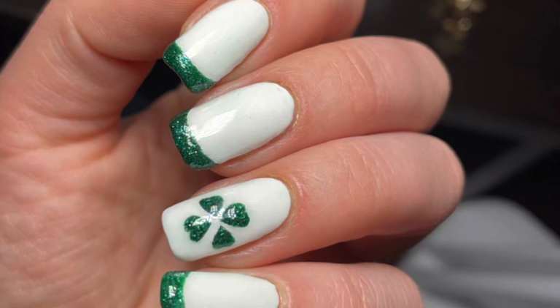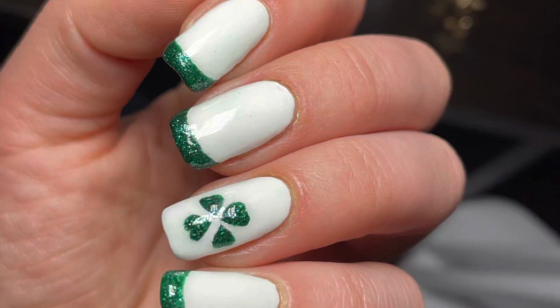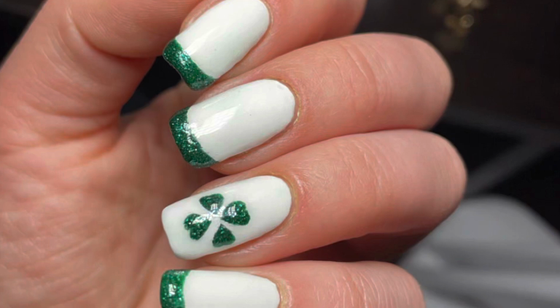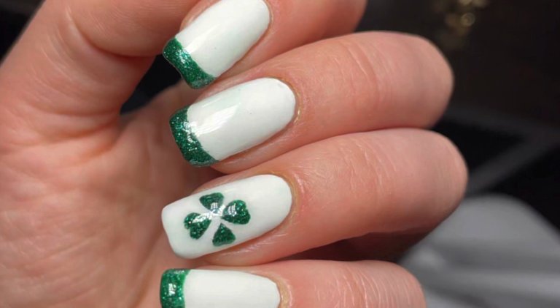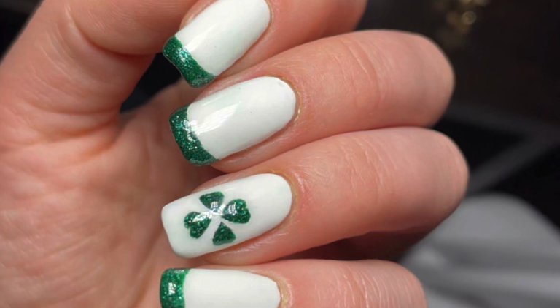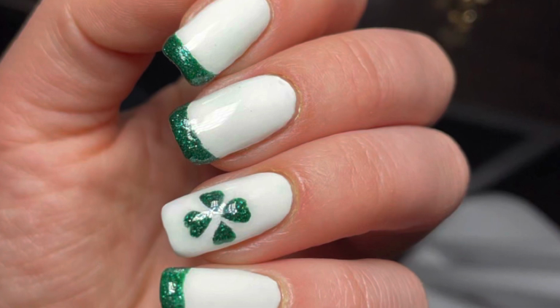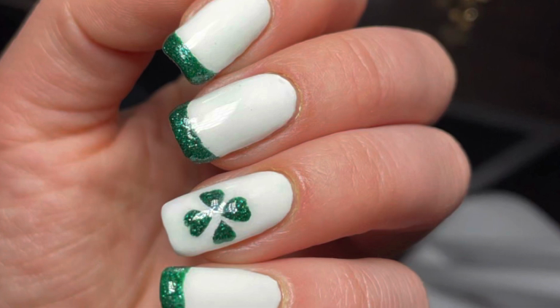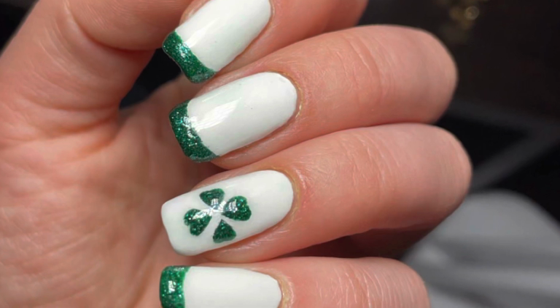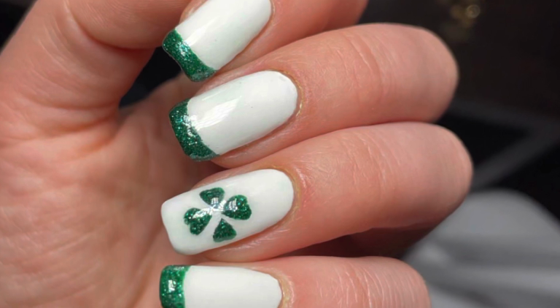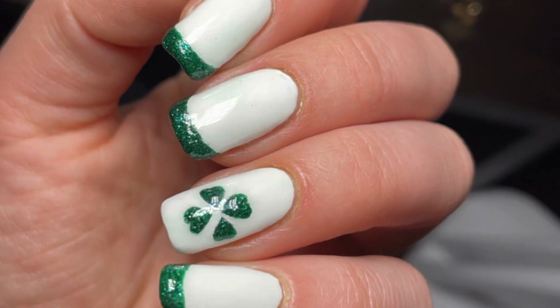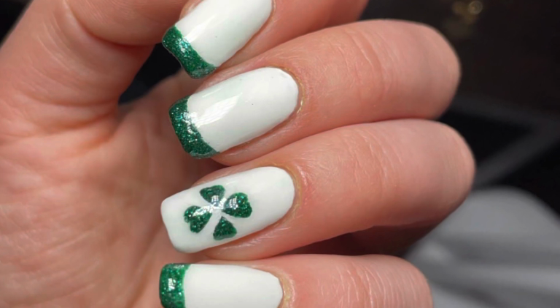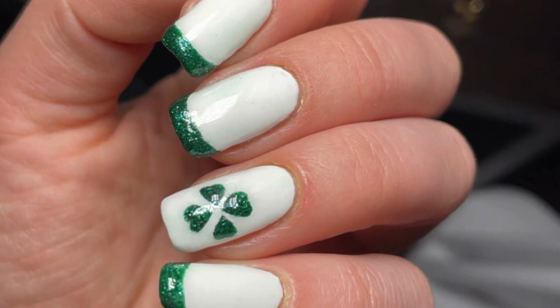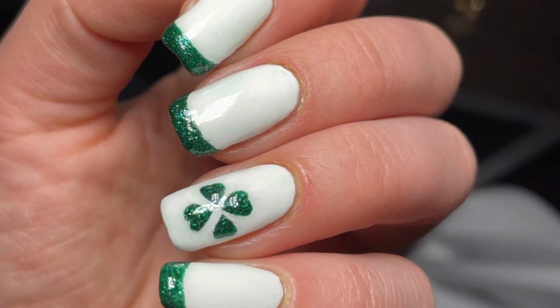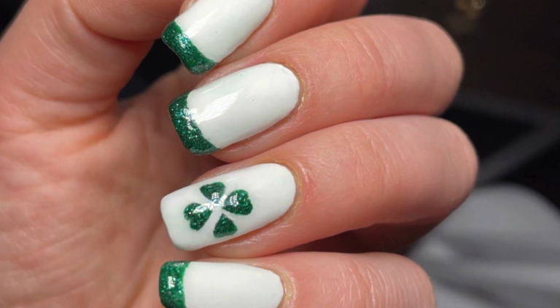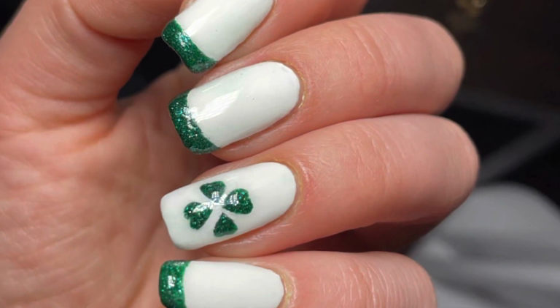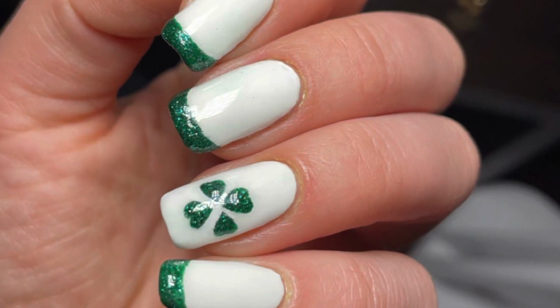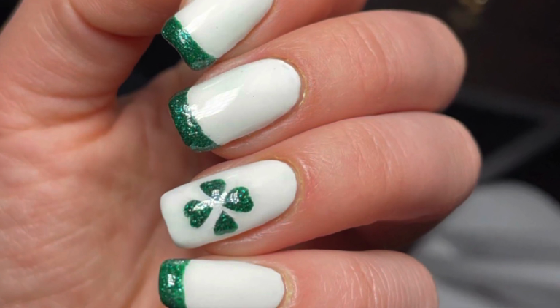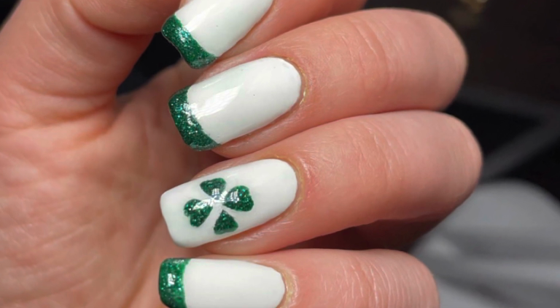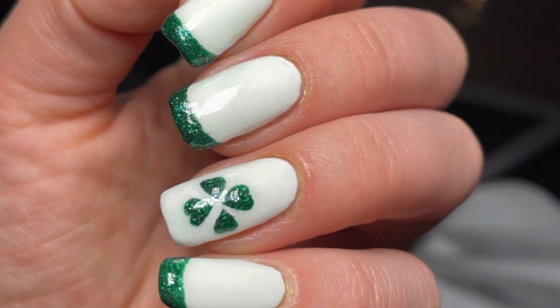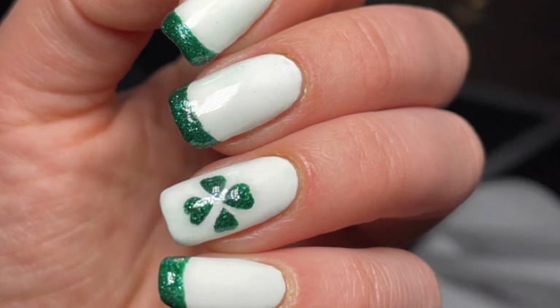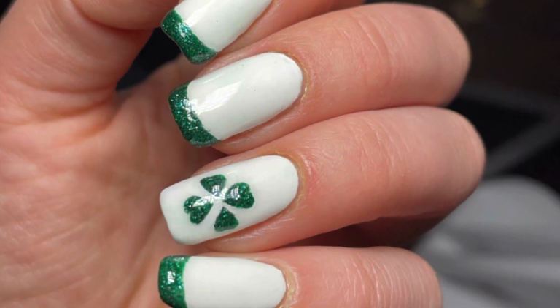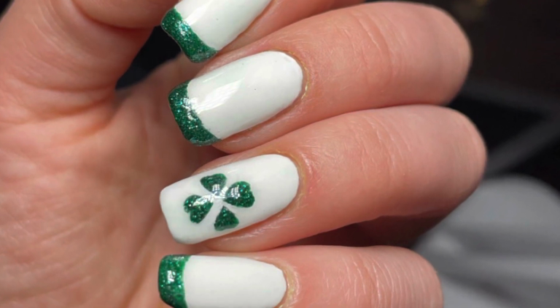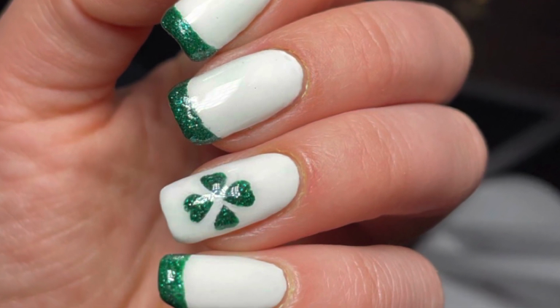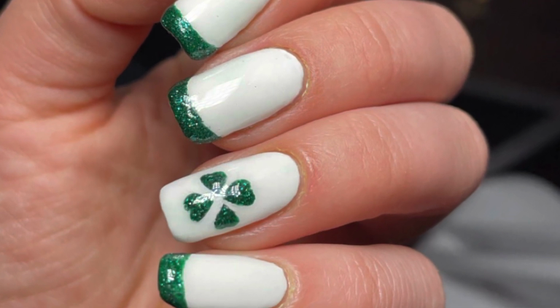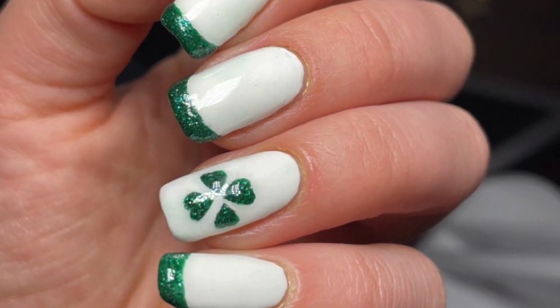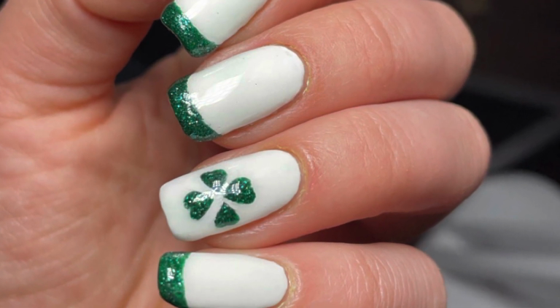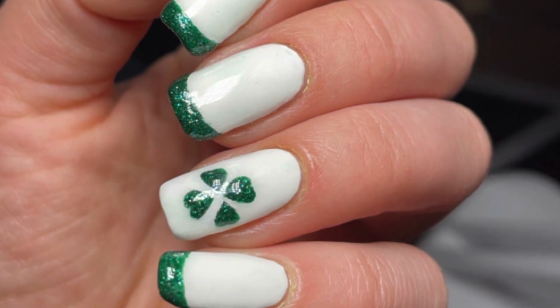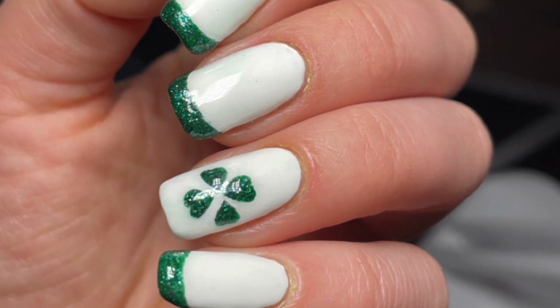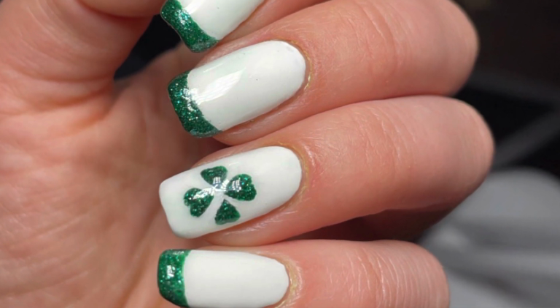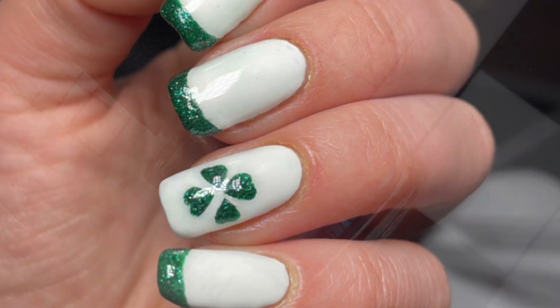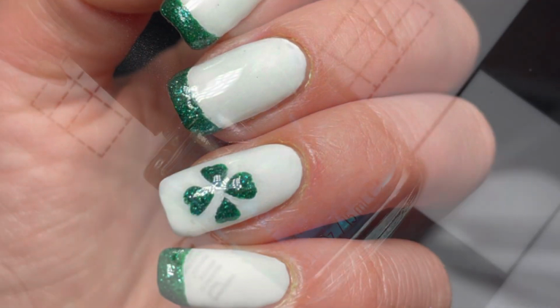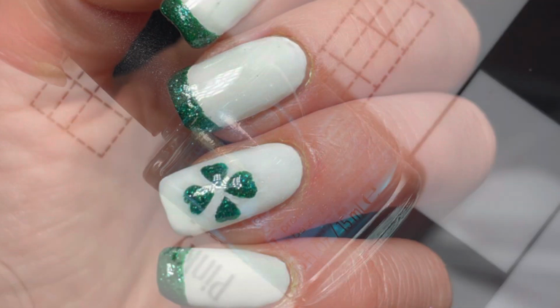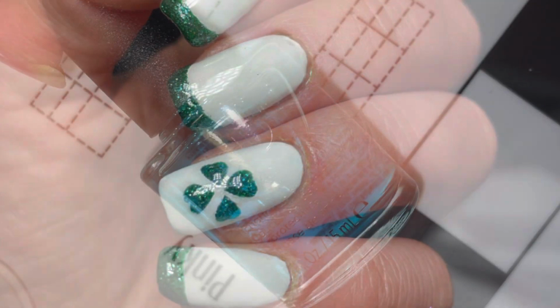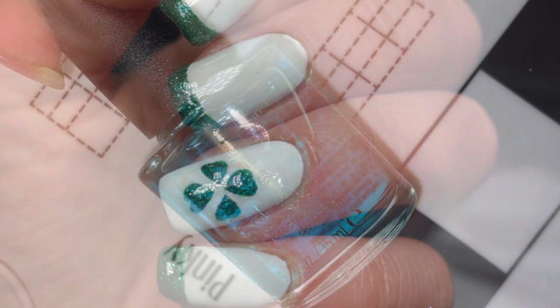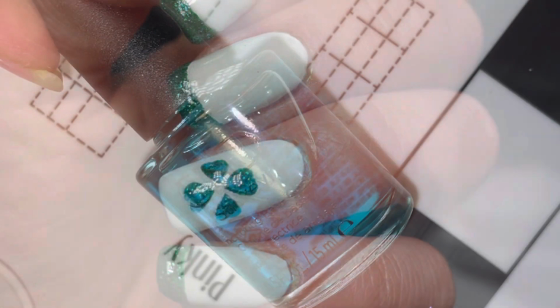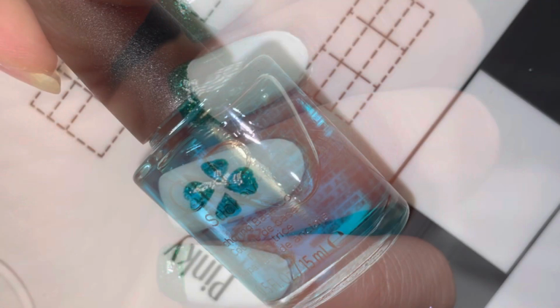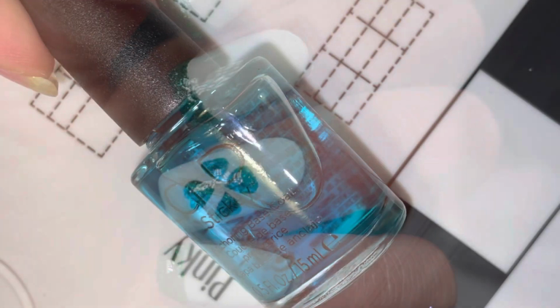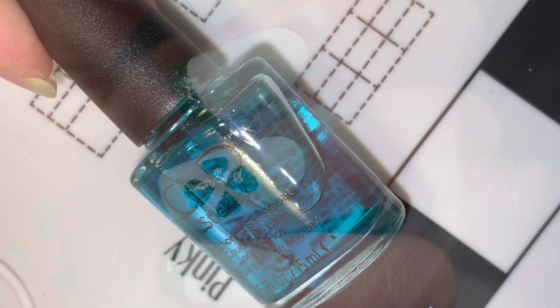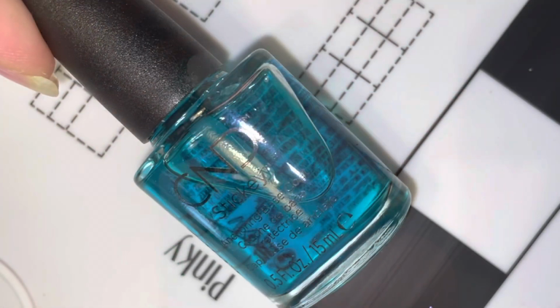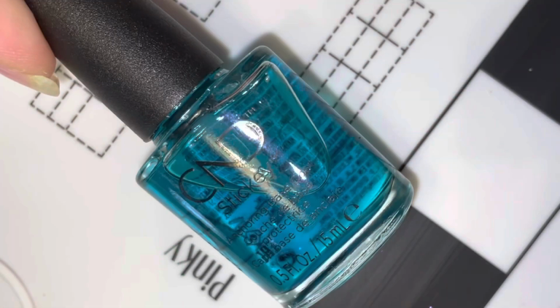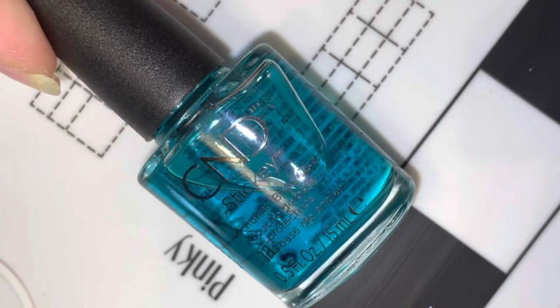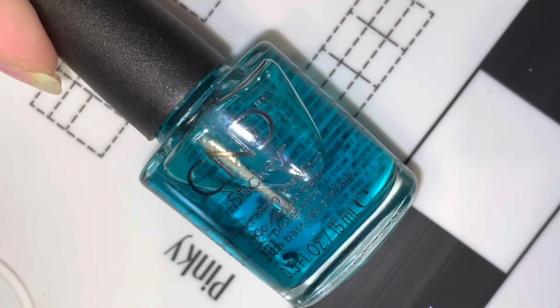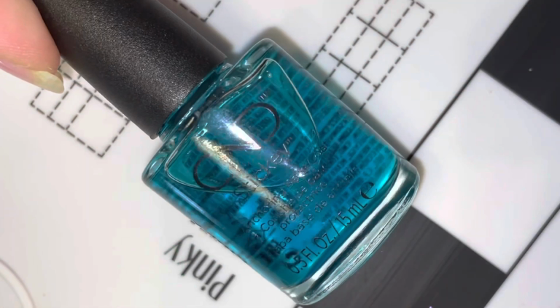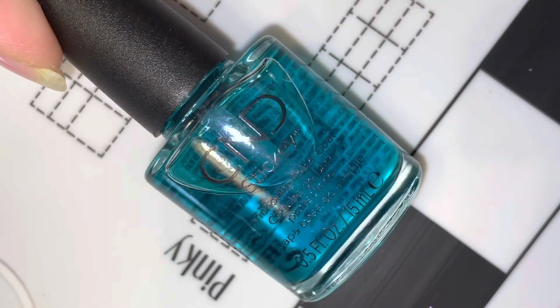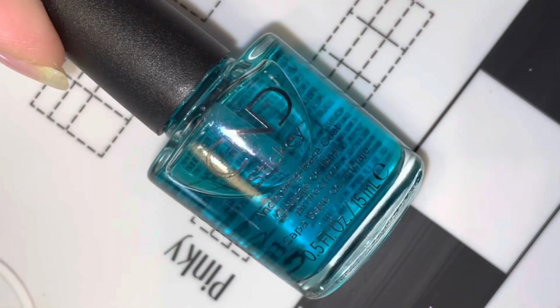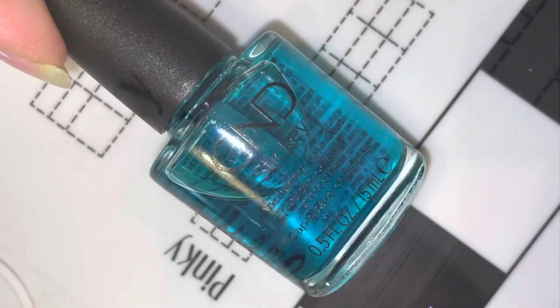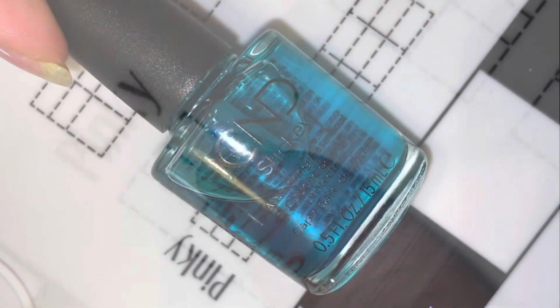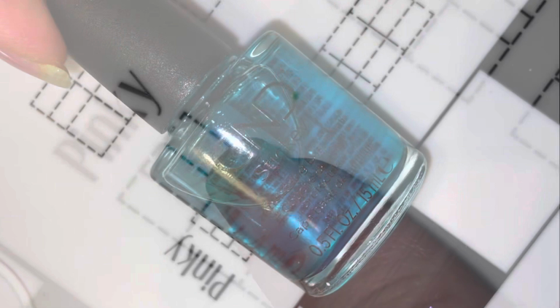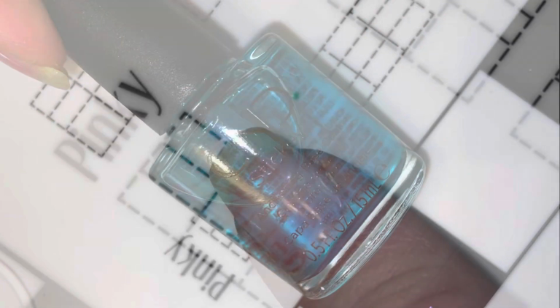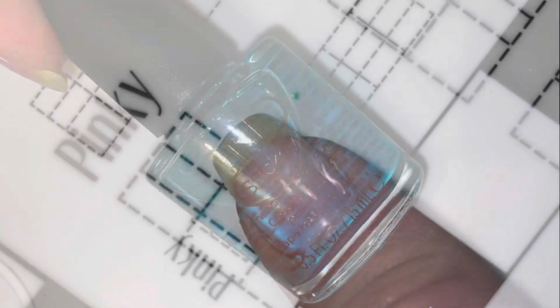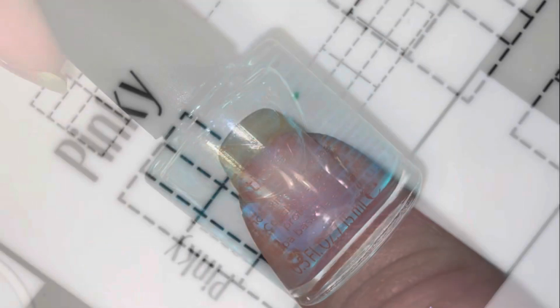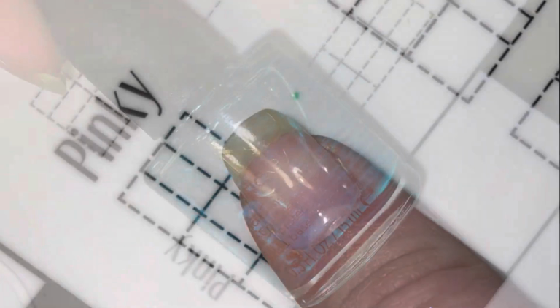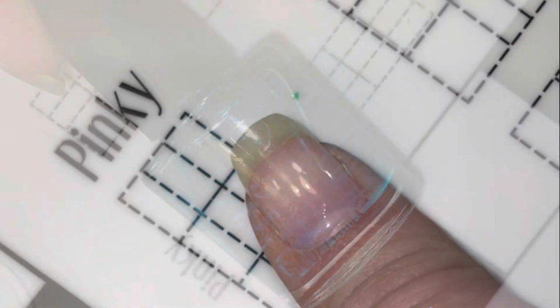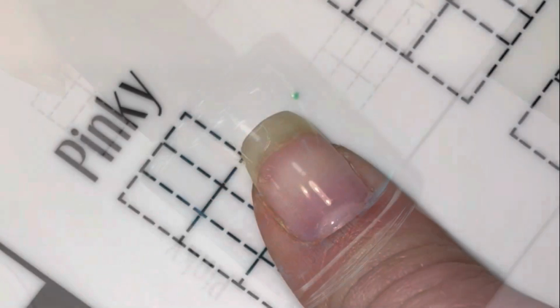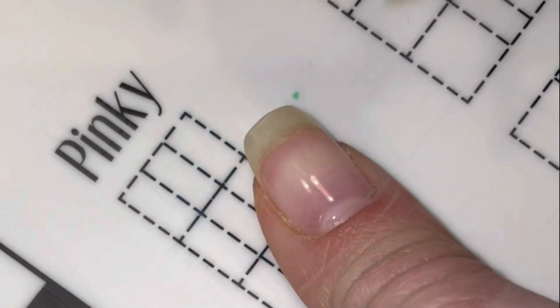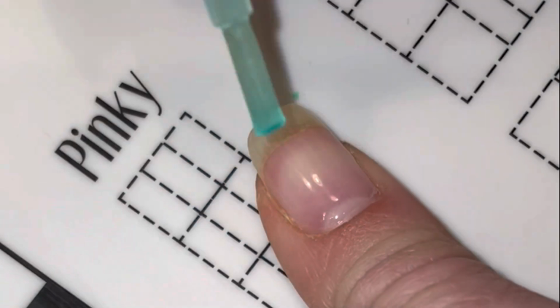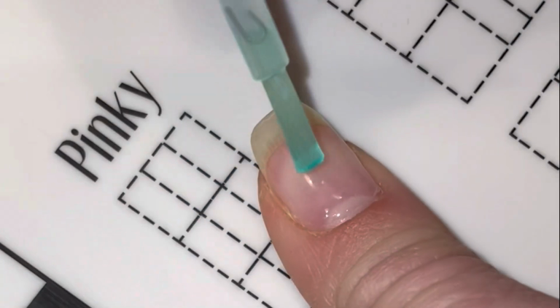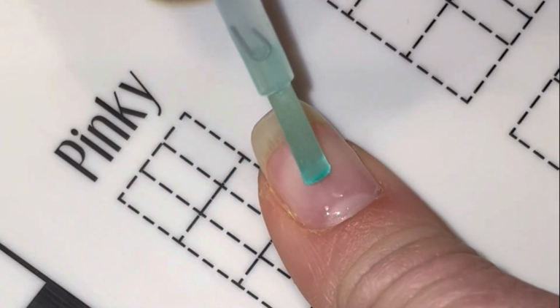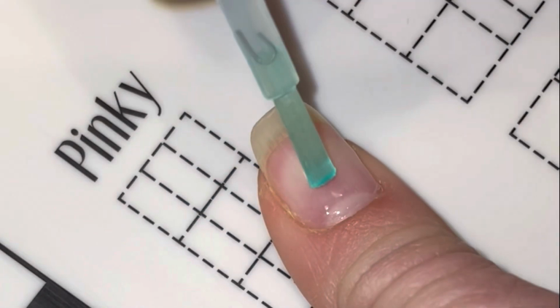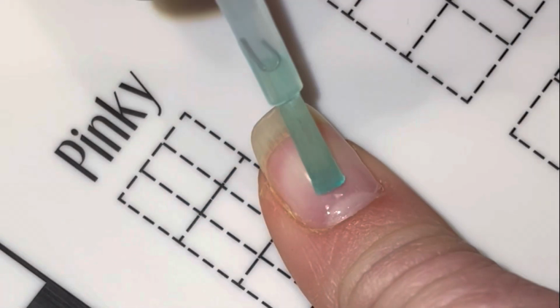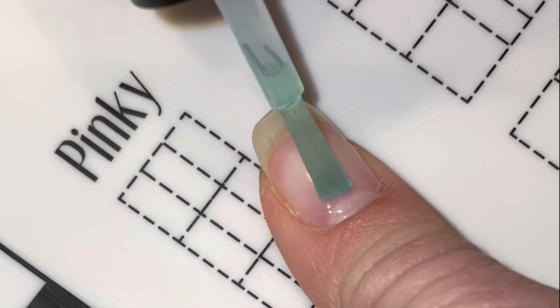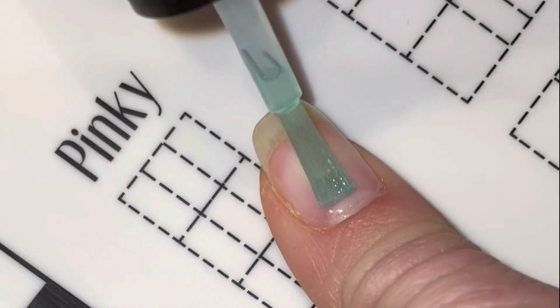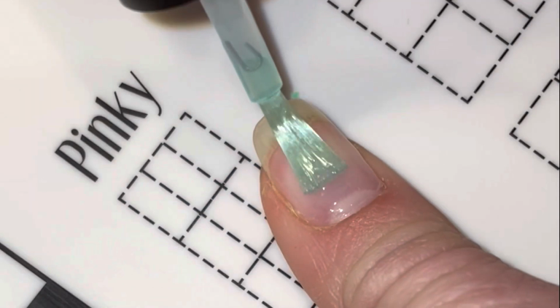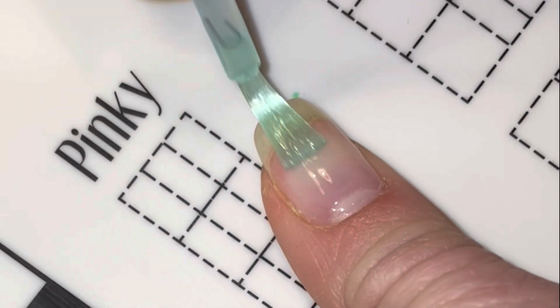Hey guys, and welcome back to Simply Nailer. In this video I'm going to show you how to do this cute St. Patrick's Day nail design, so let's begin.